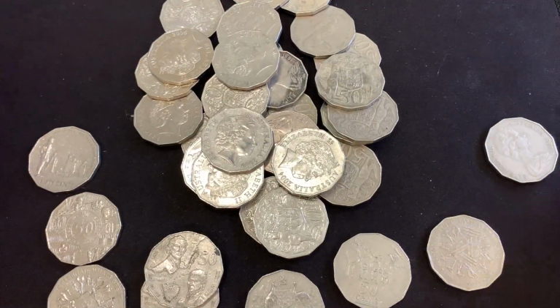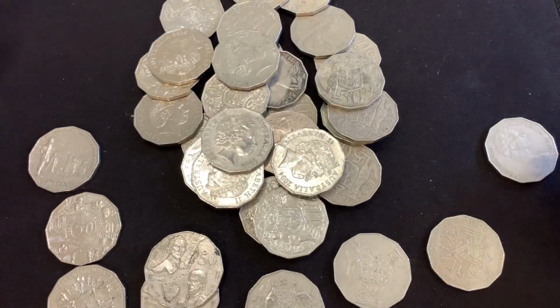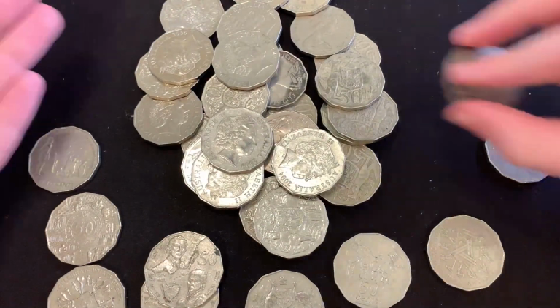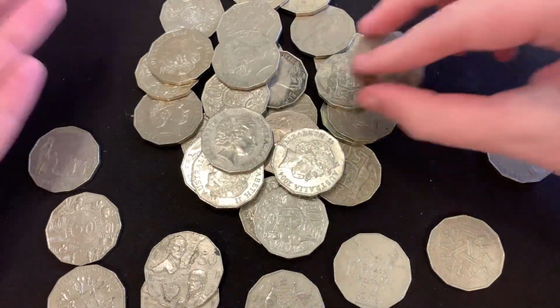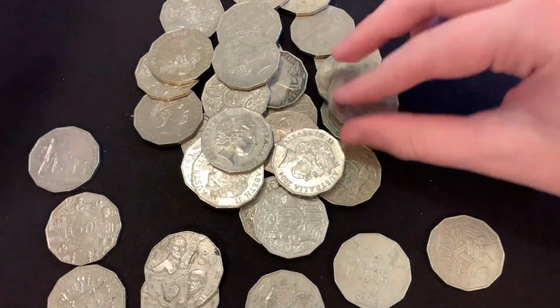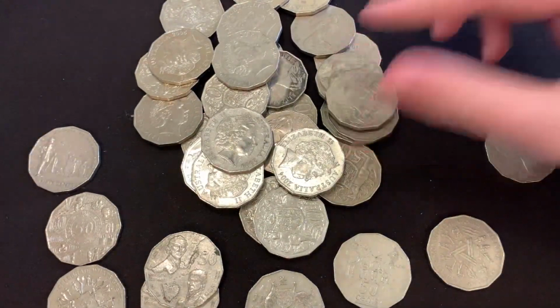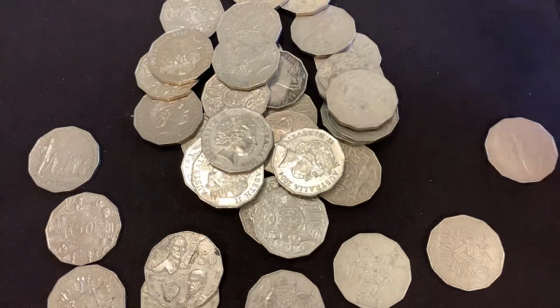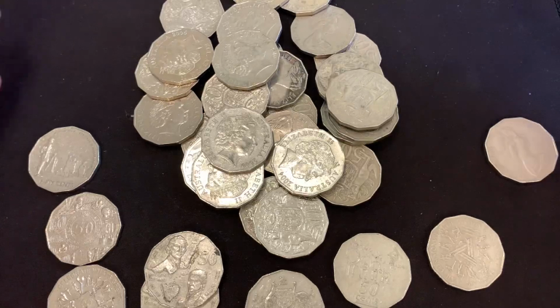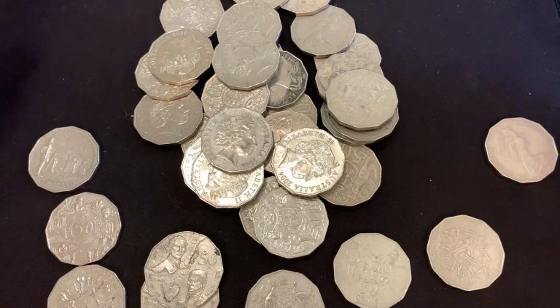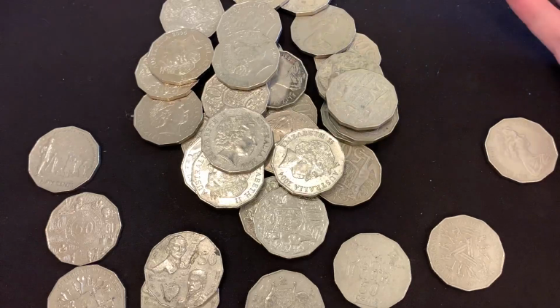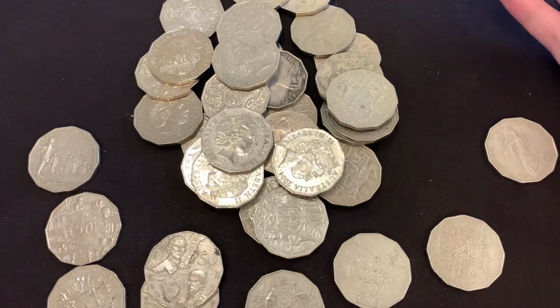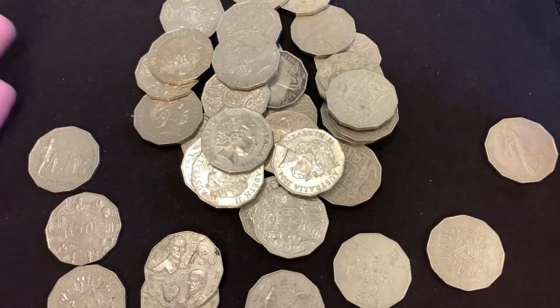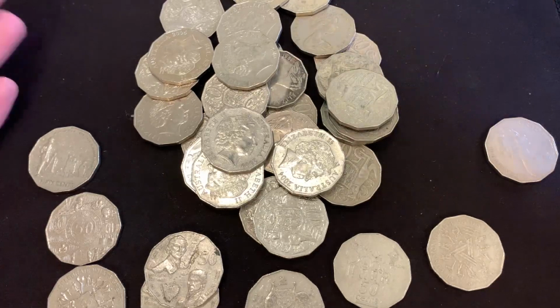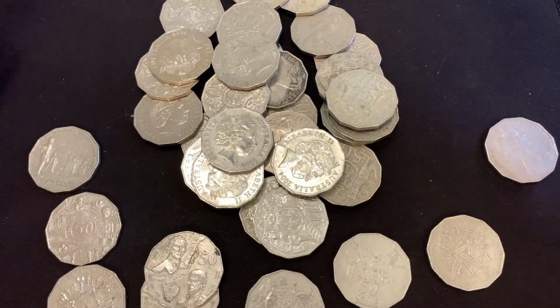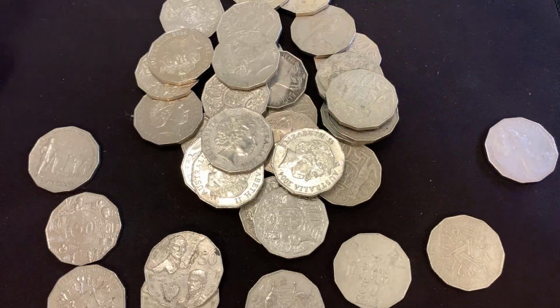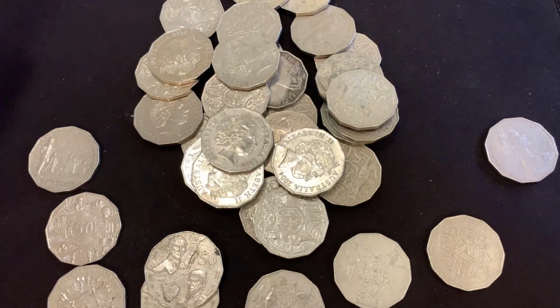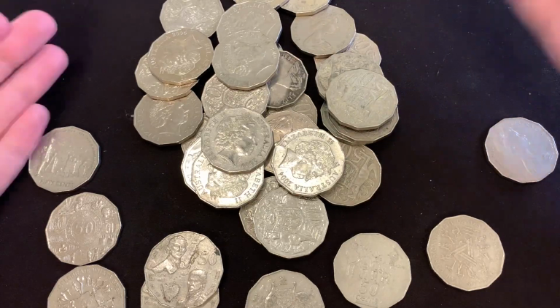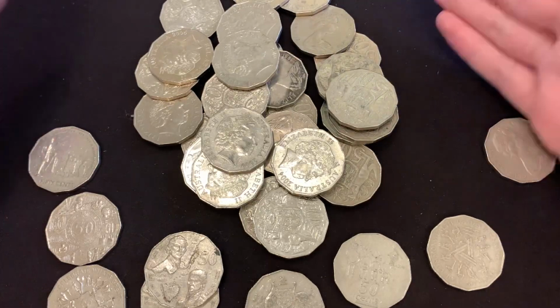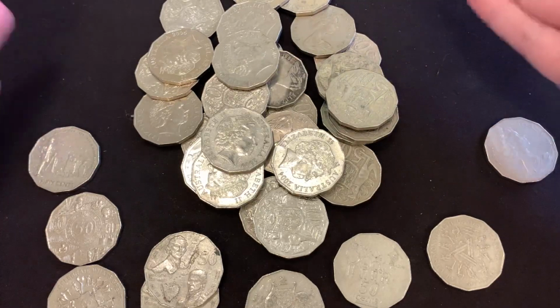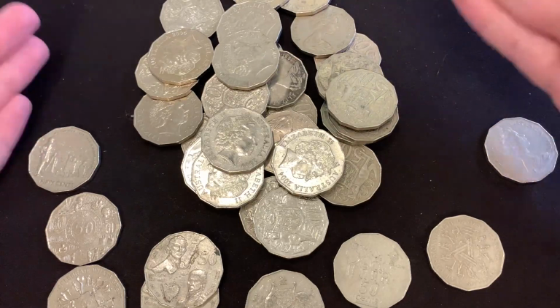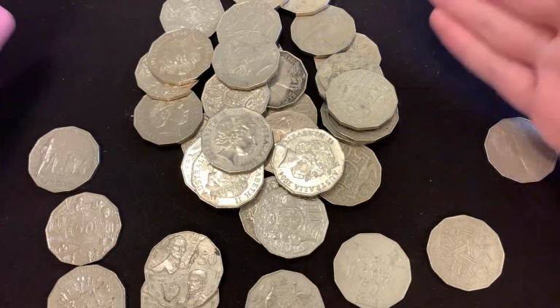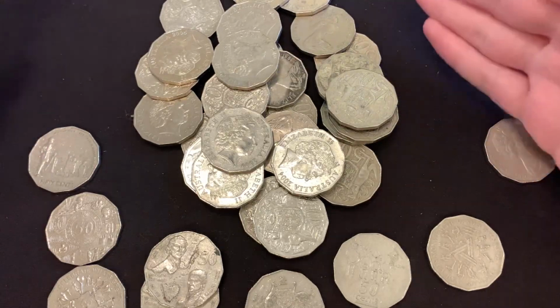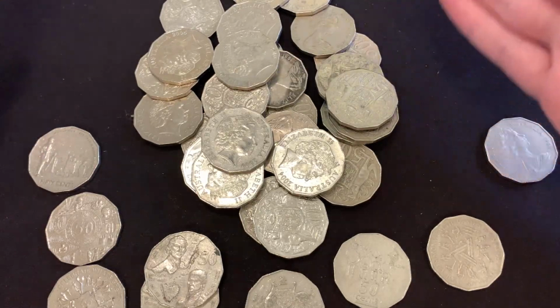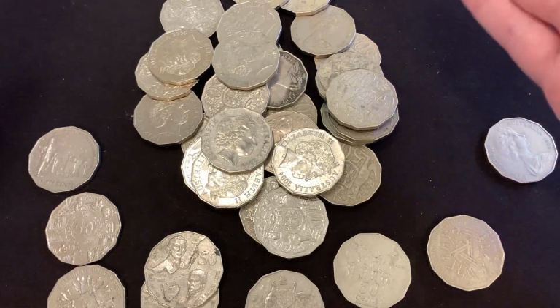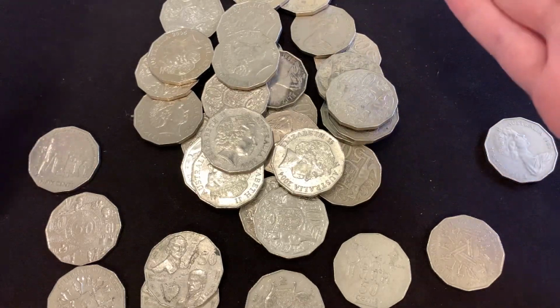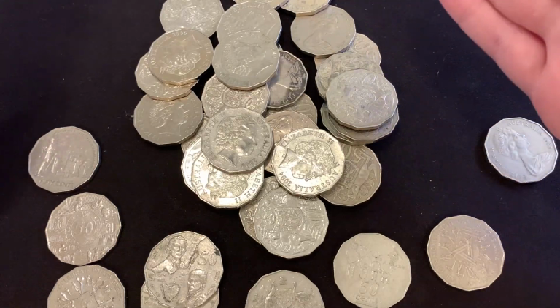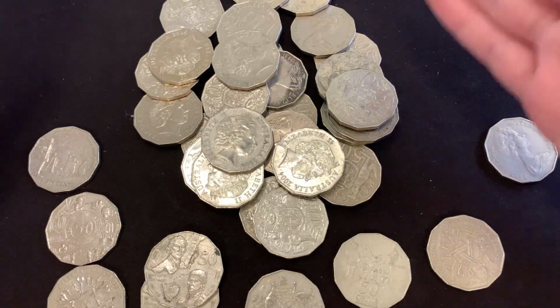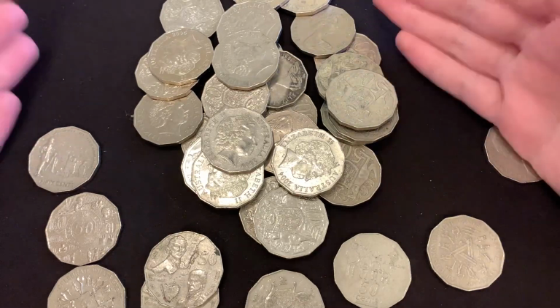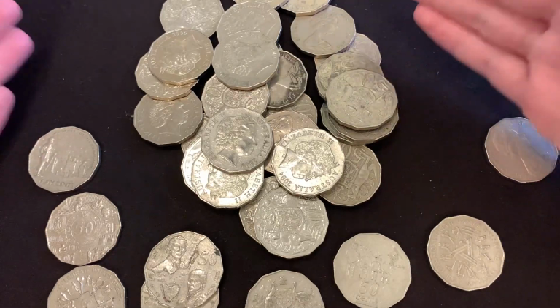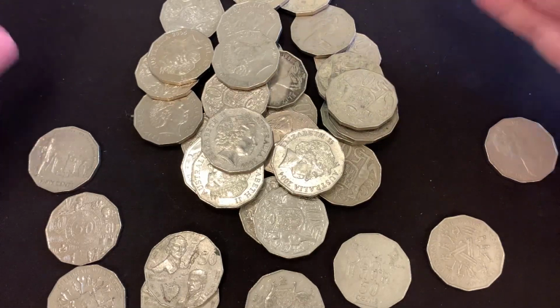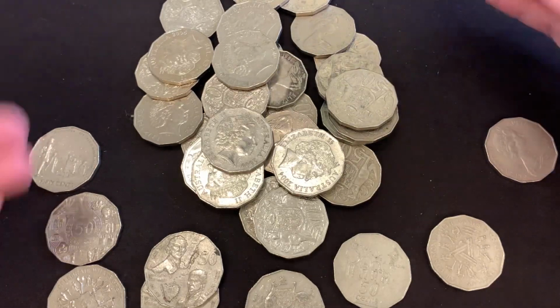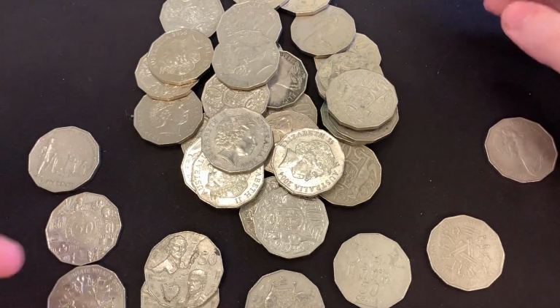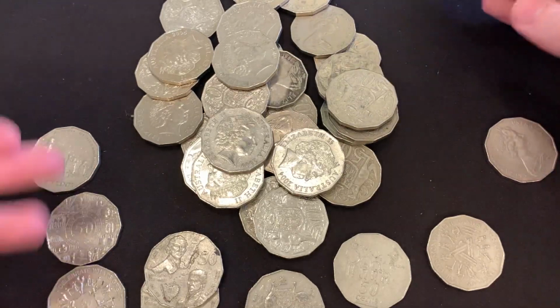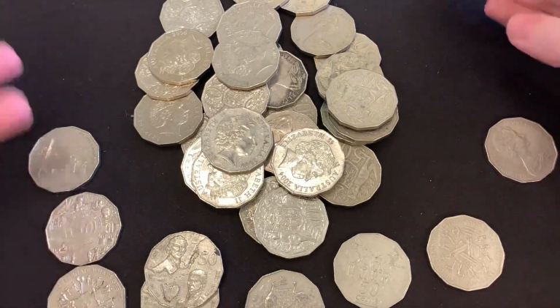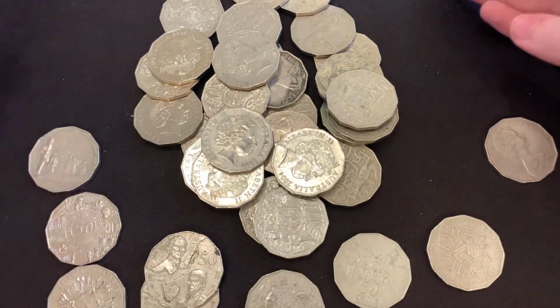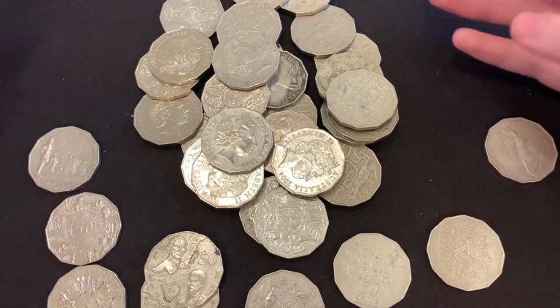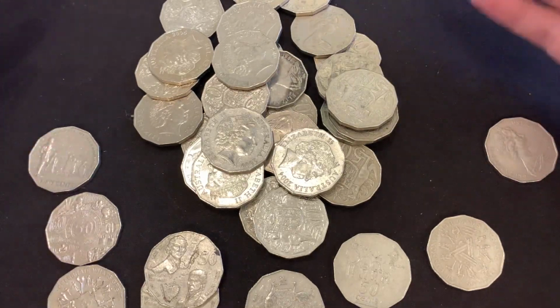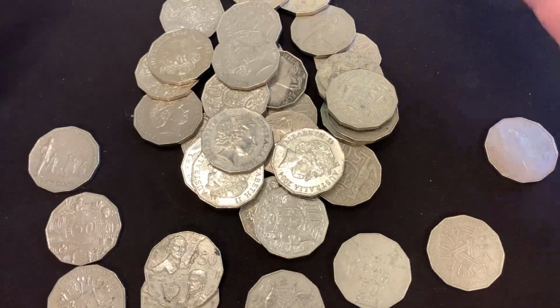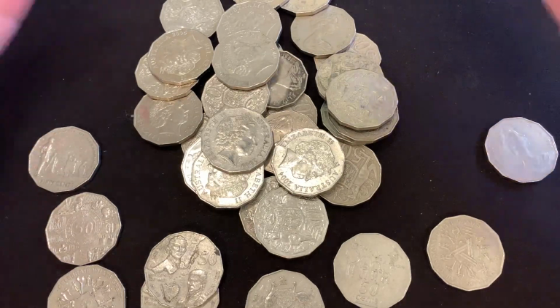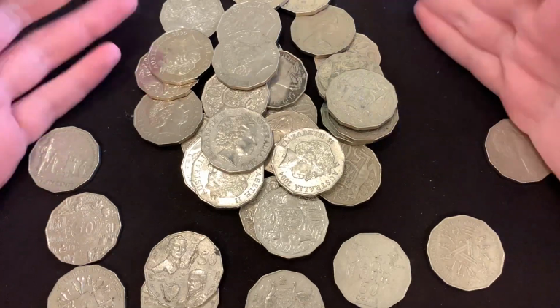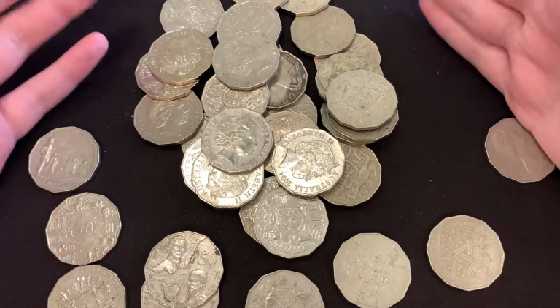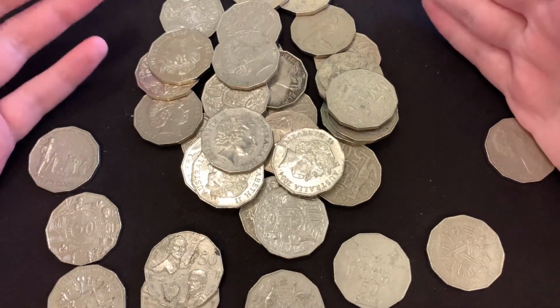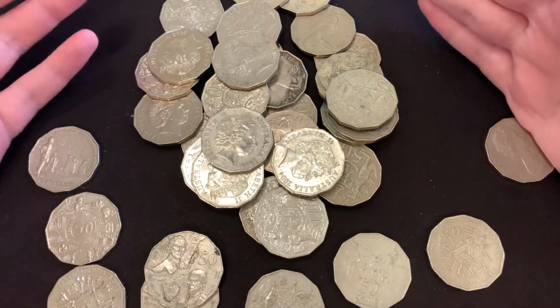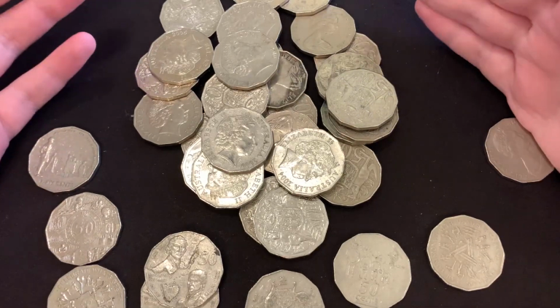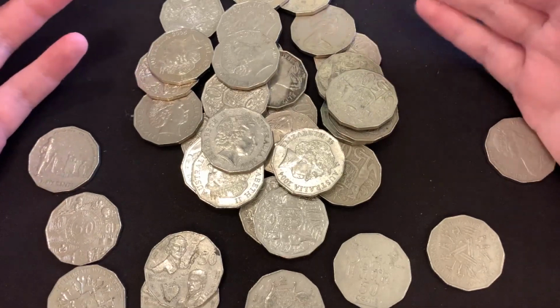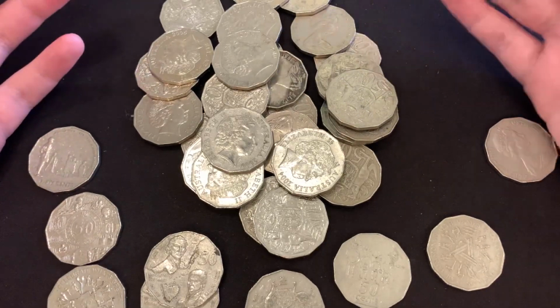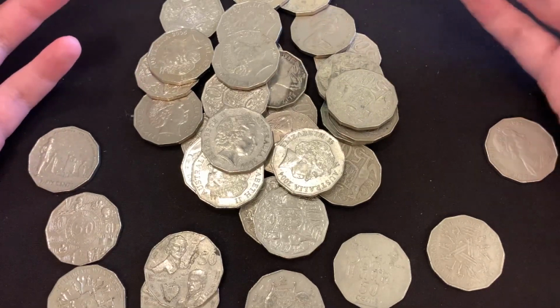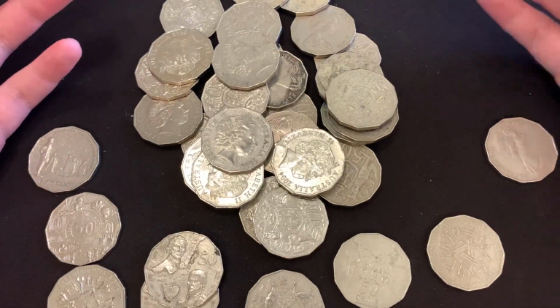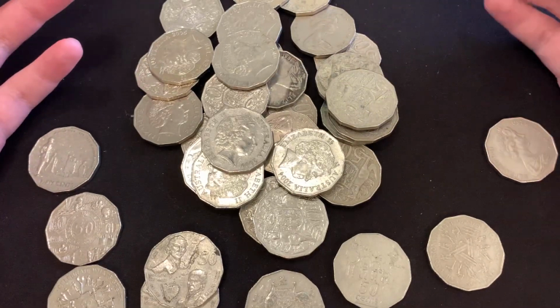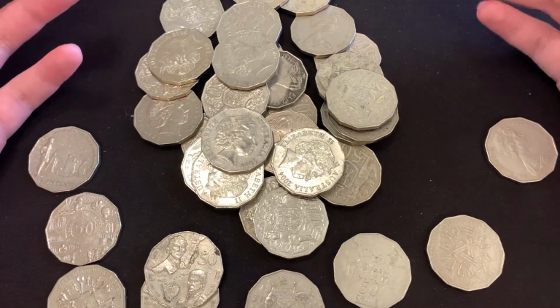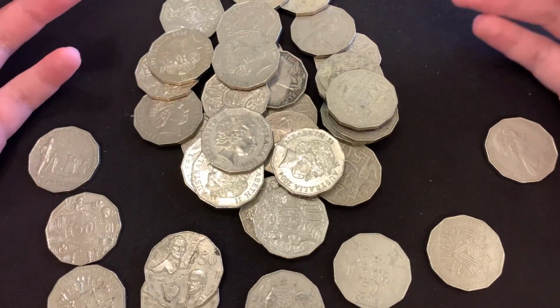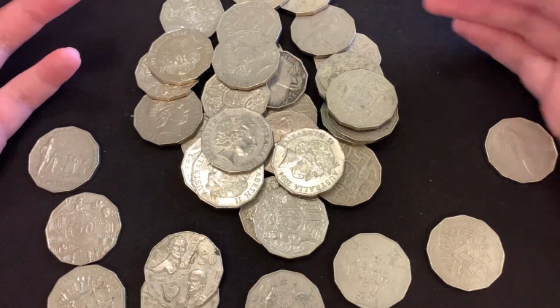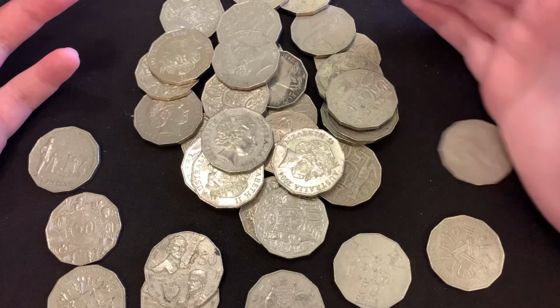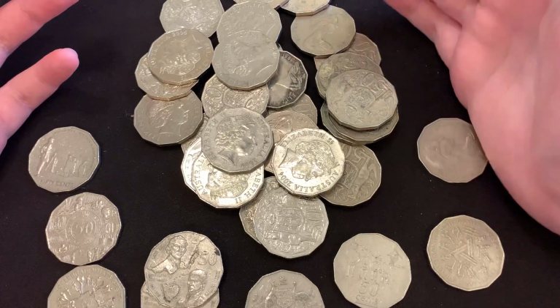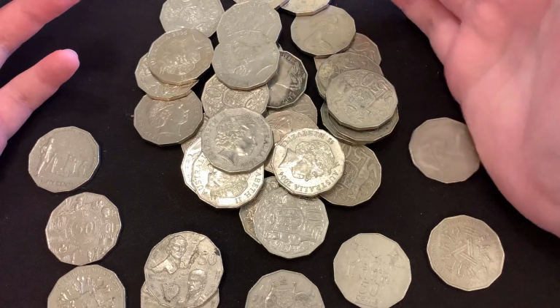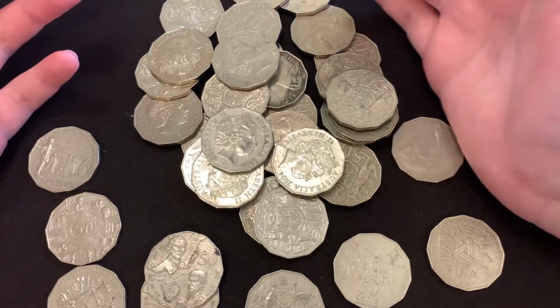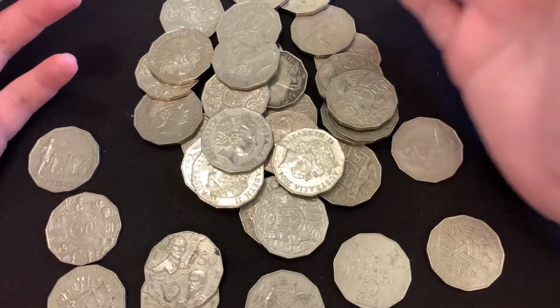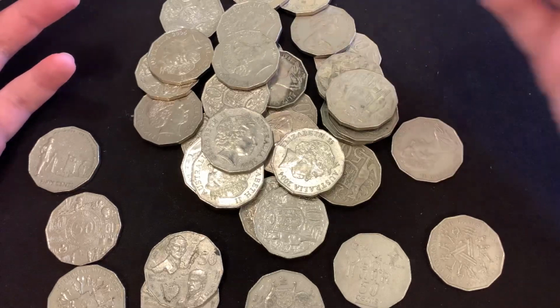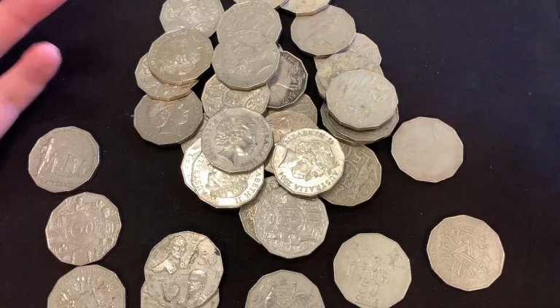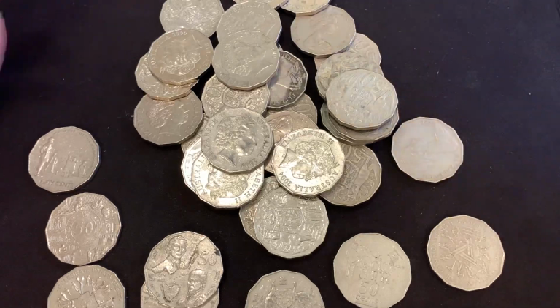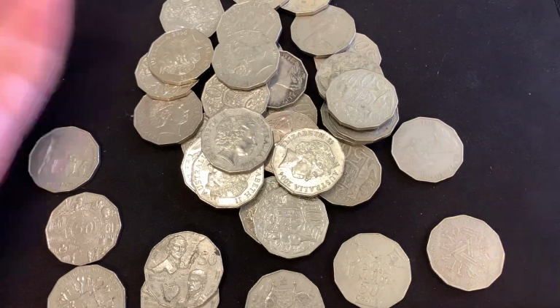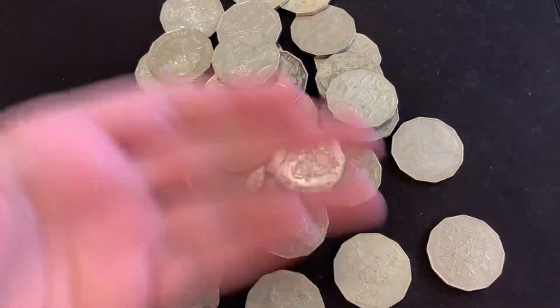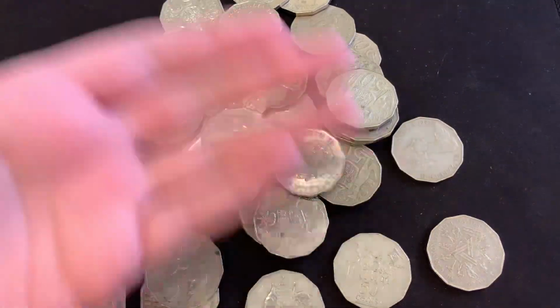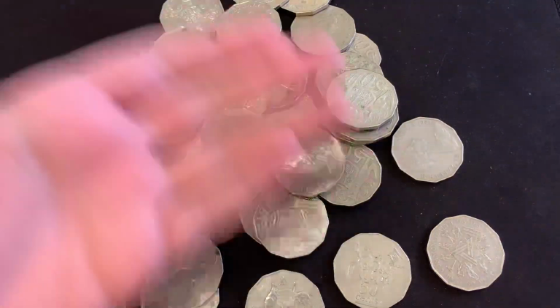What do you think of episode one? What do you think of this? This is a lot of coins to put in the book for episode one. Bye.